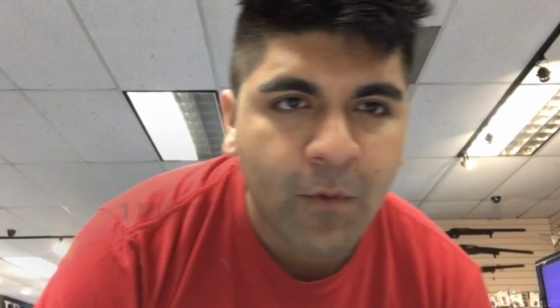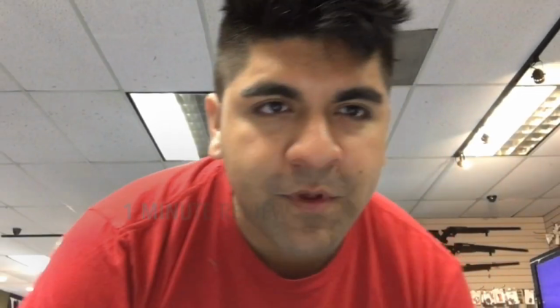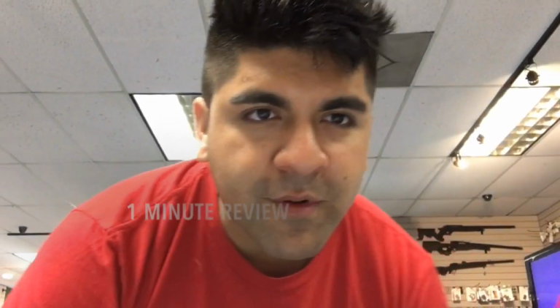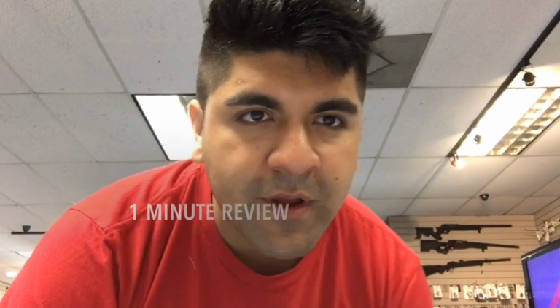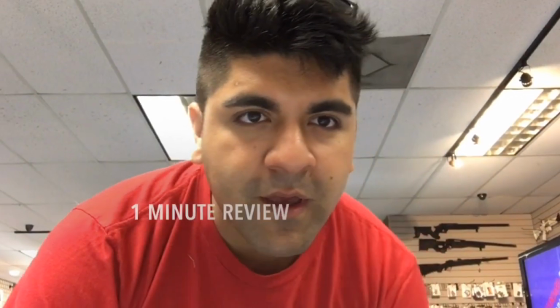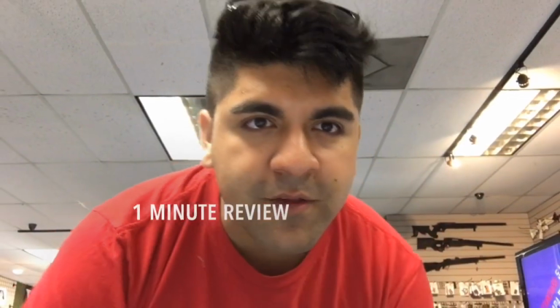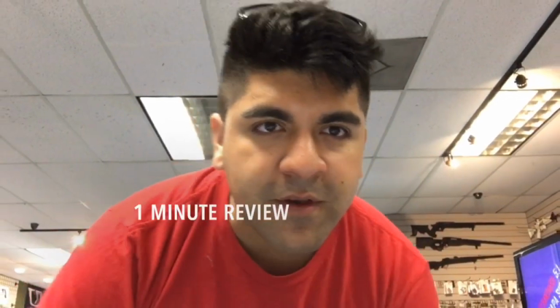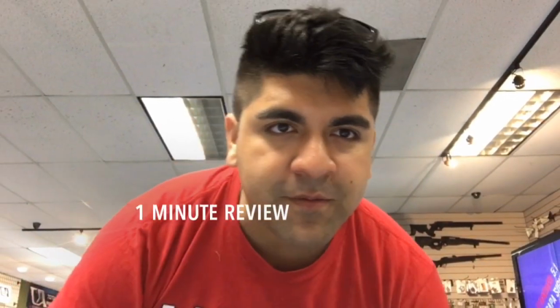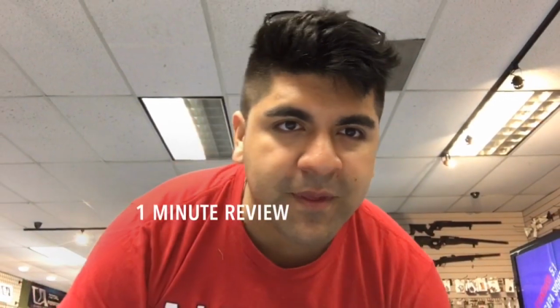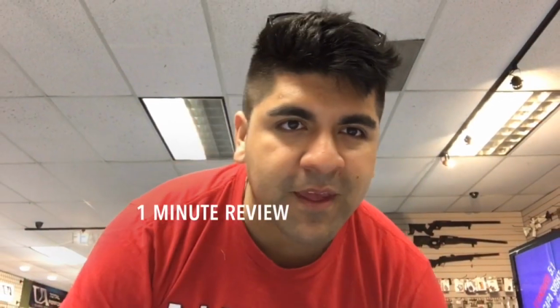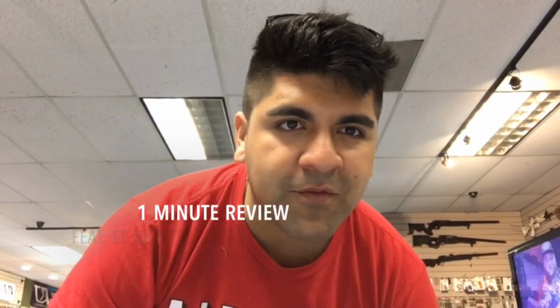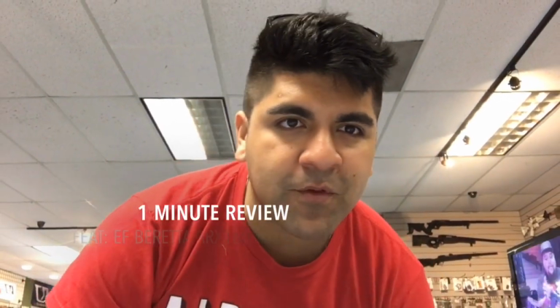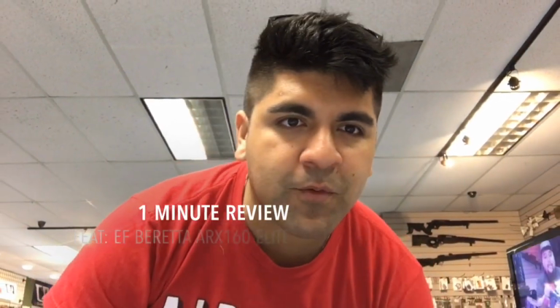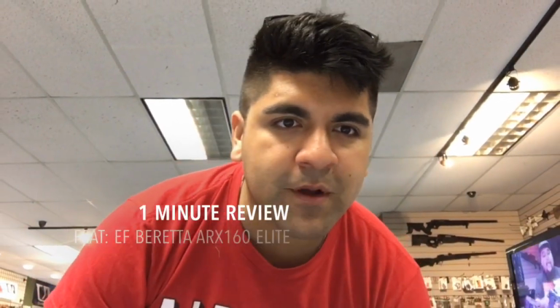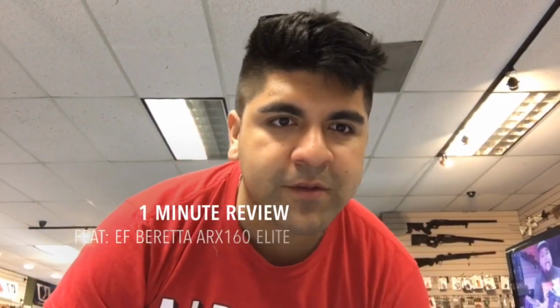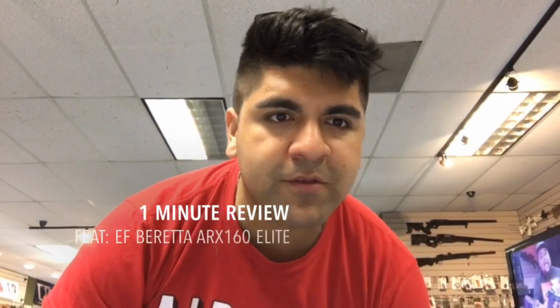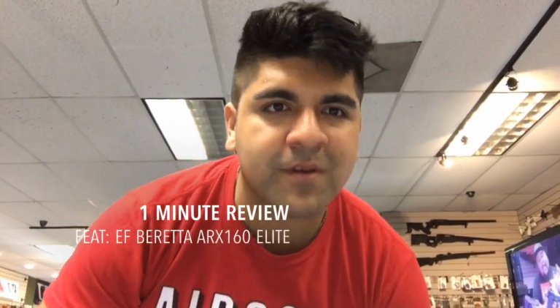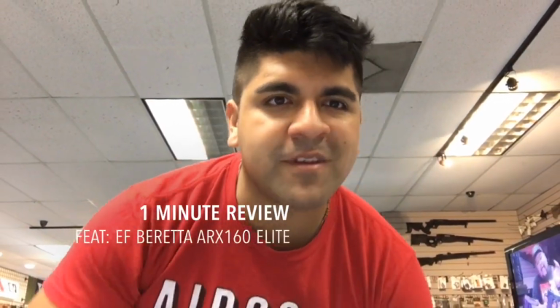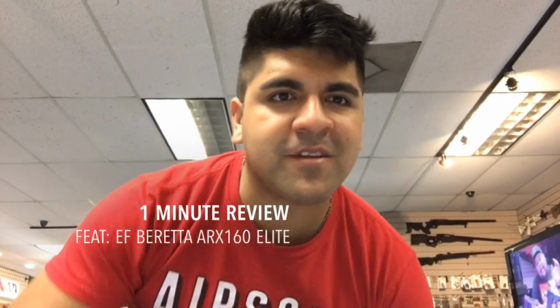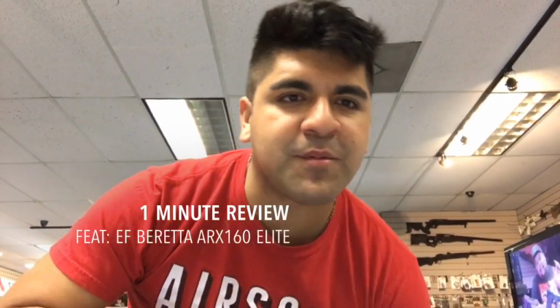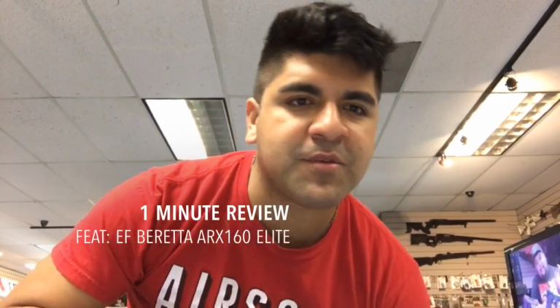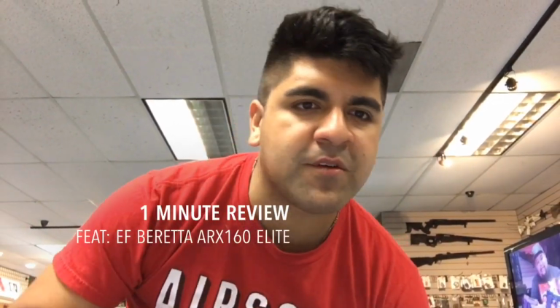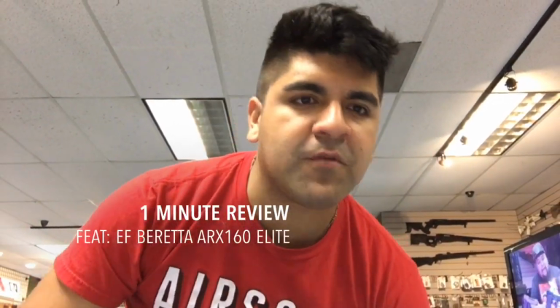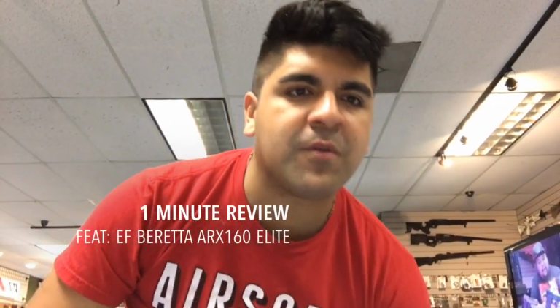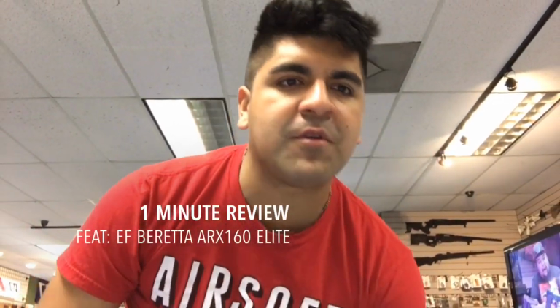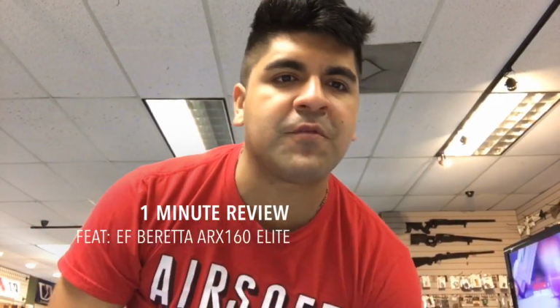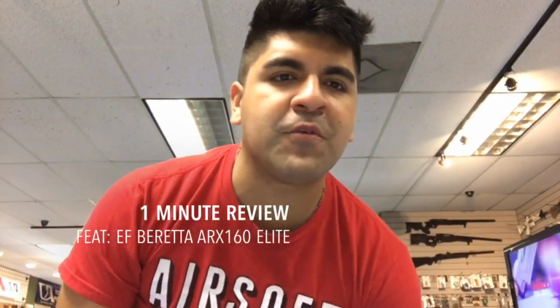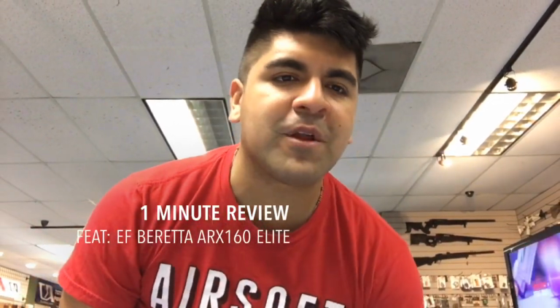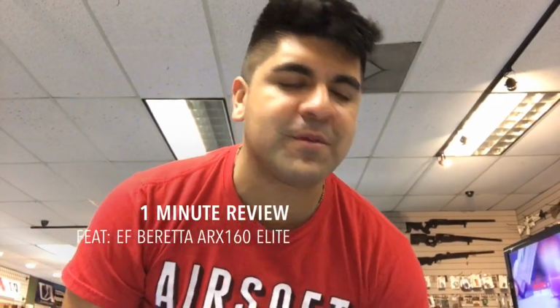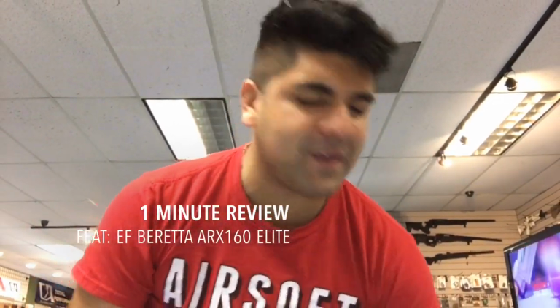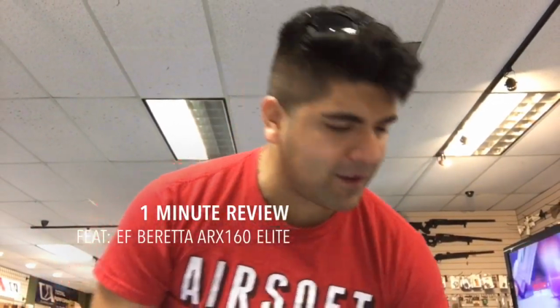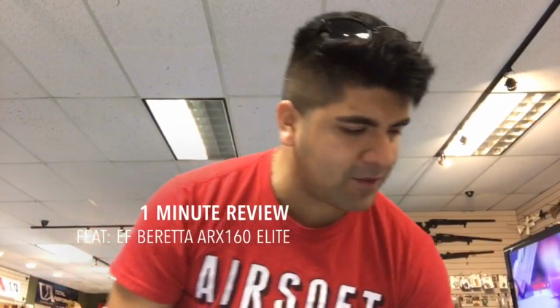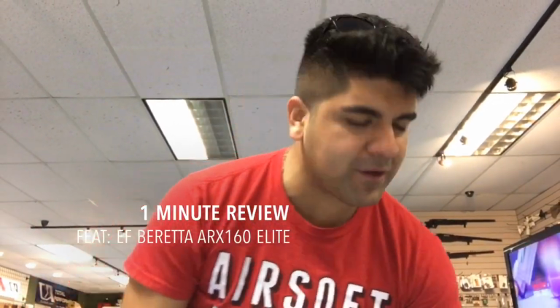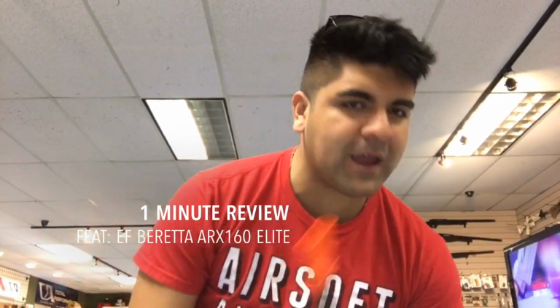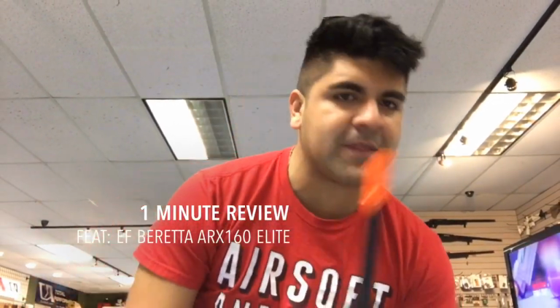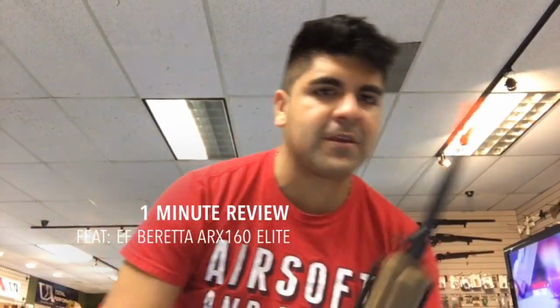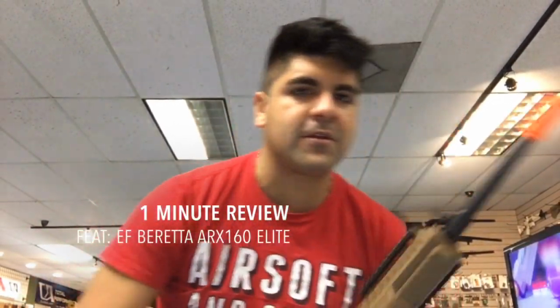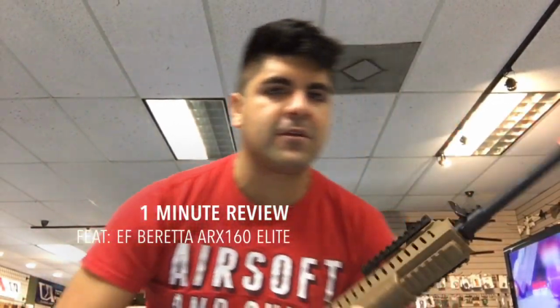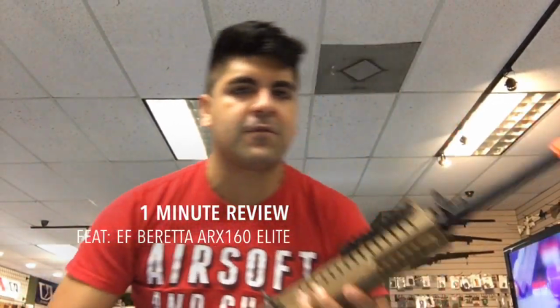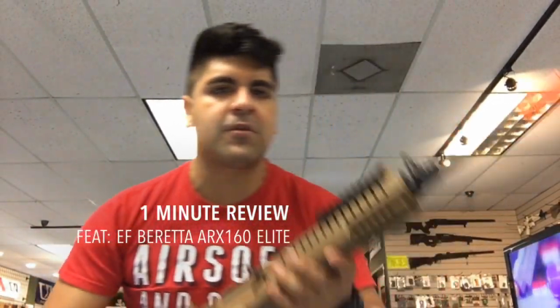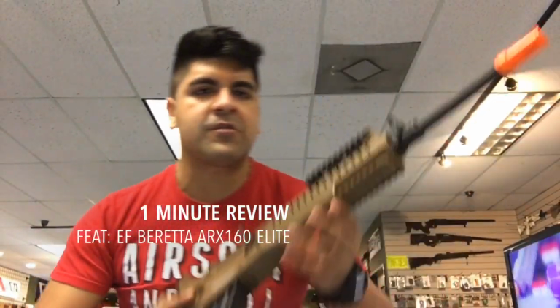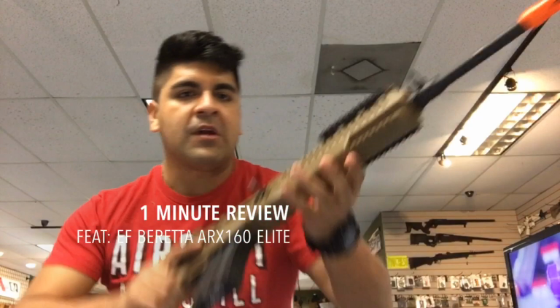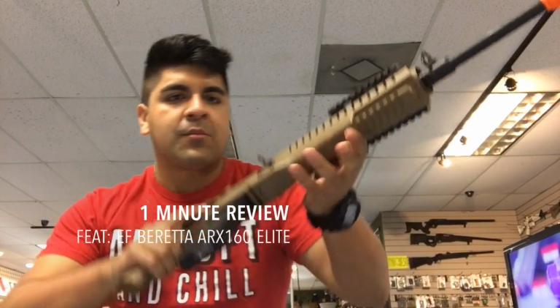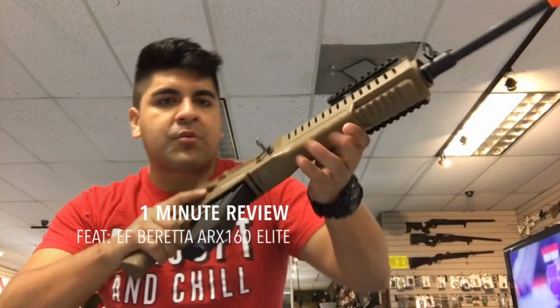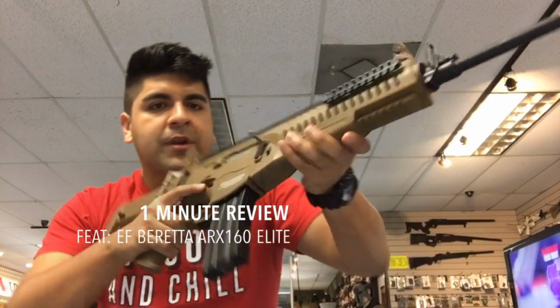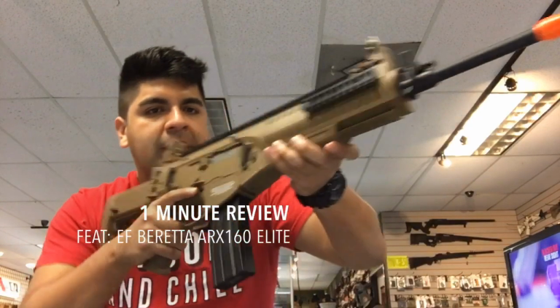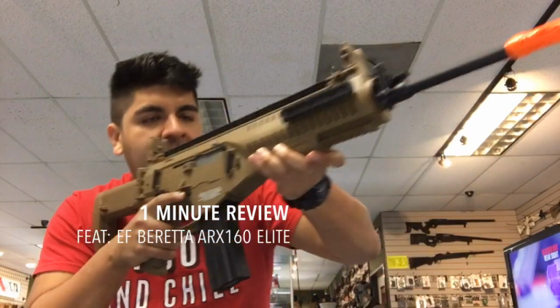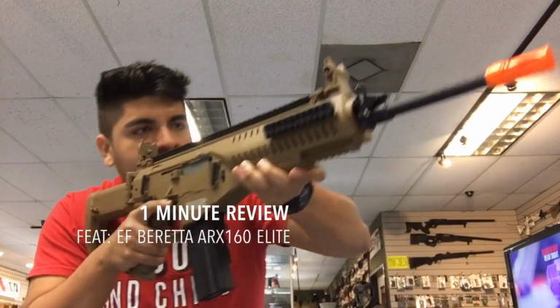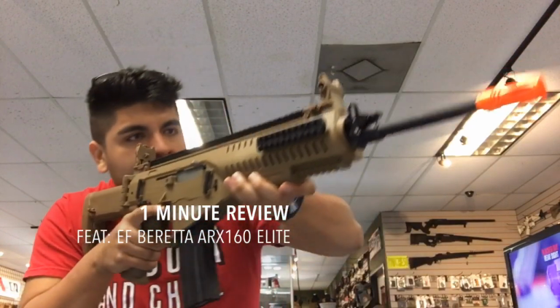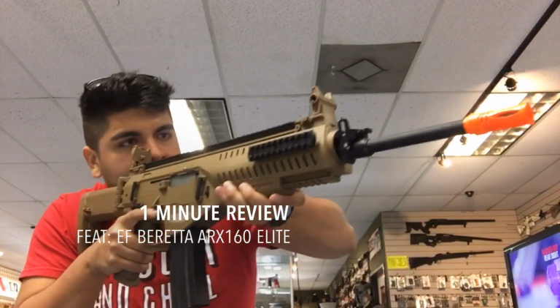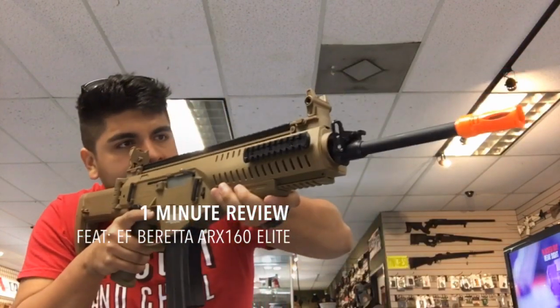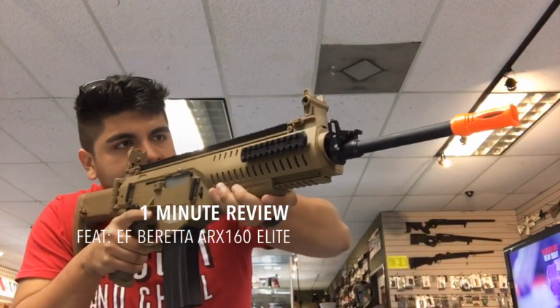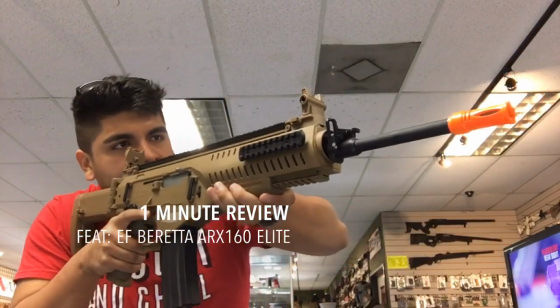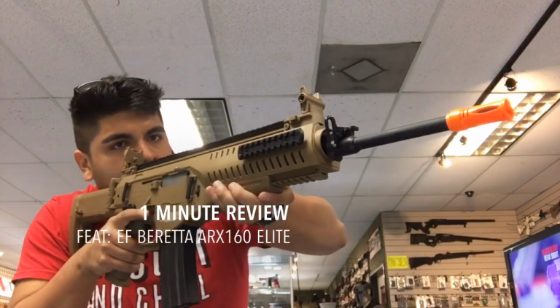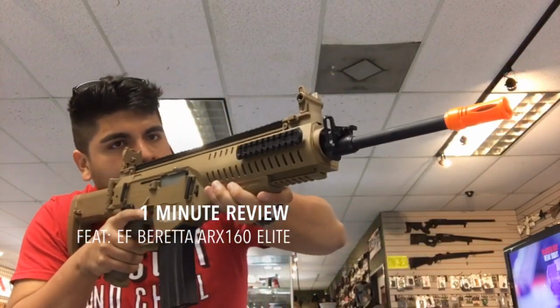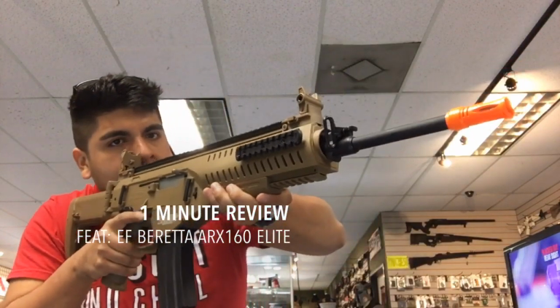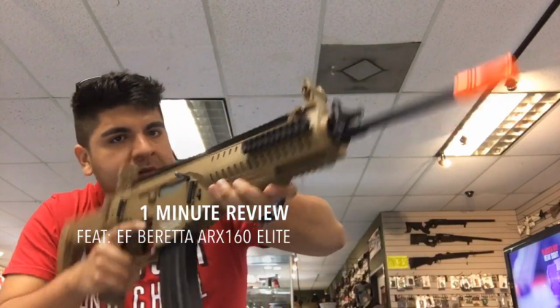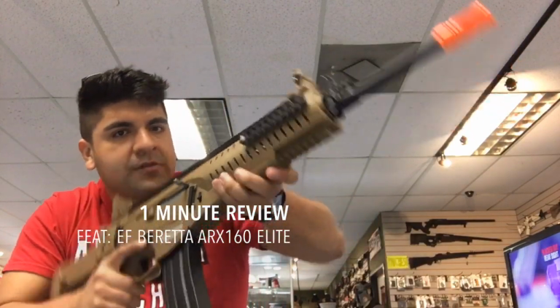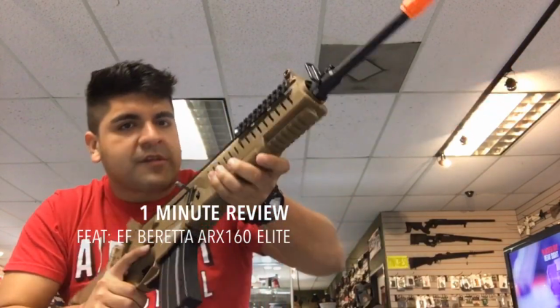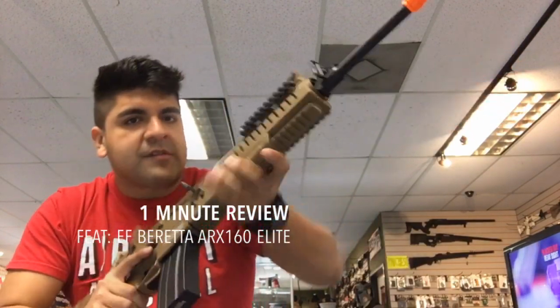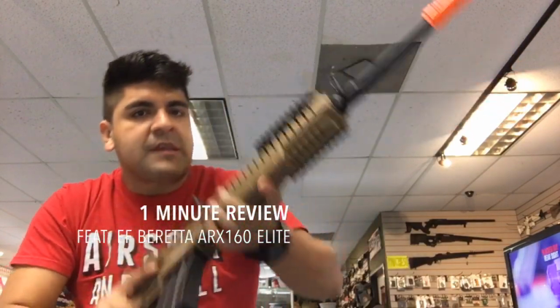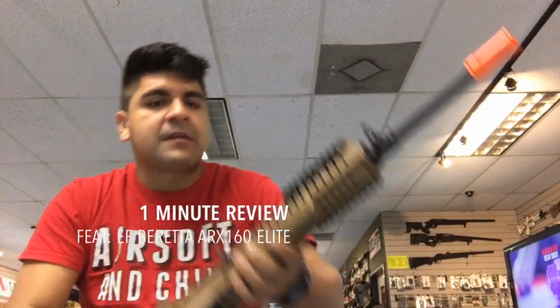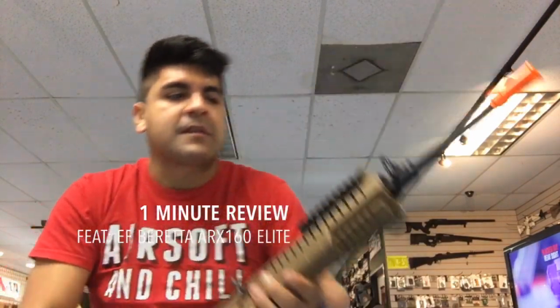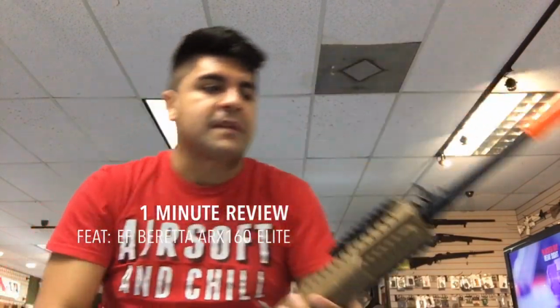What's going on guys, from the Confluent Airsoft Store. On today's episode of One Minute Review, we're going to be taking a look at the Elite Force Beretta ARX-160 Elite.